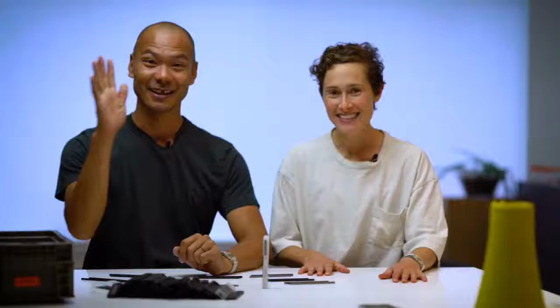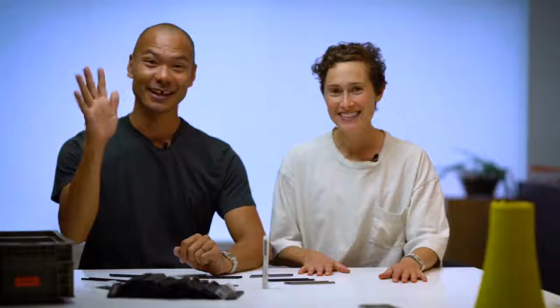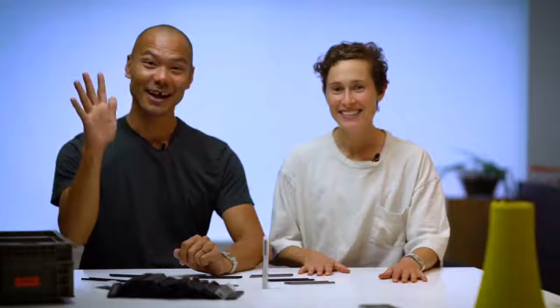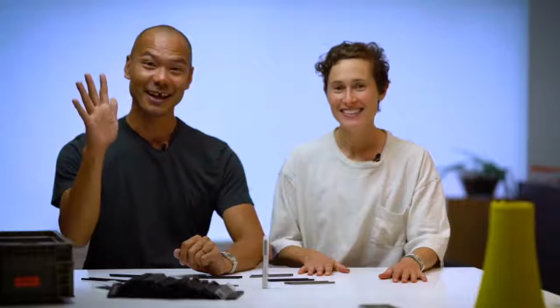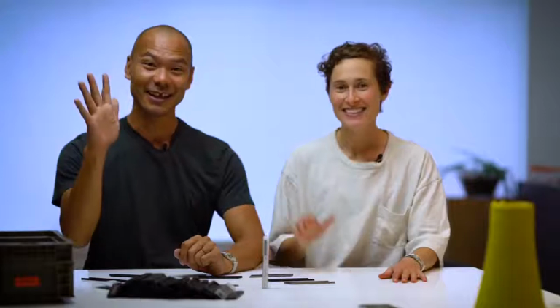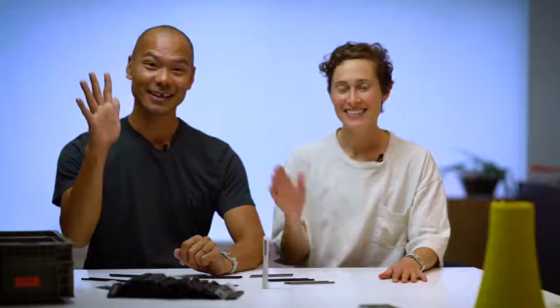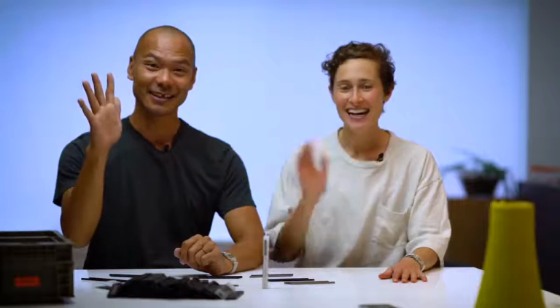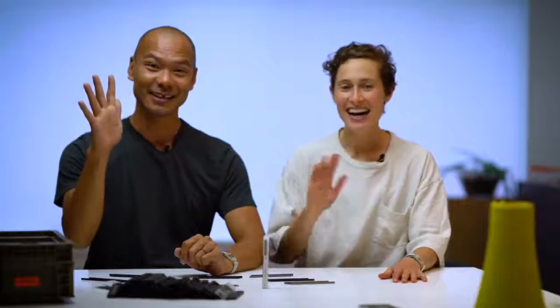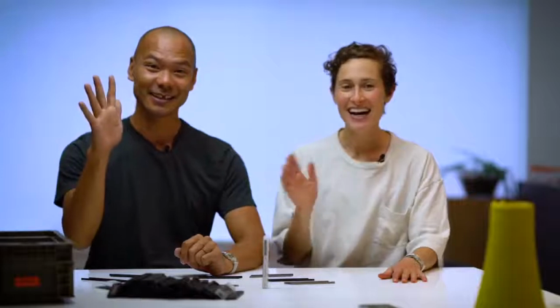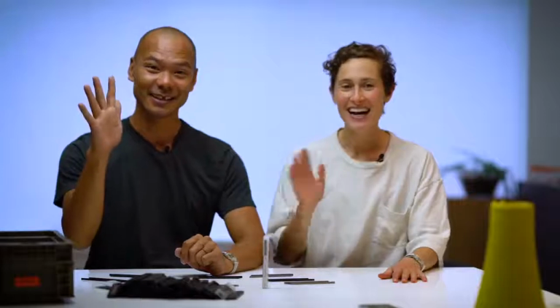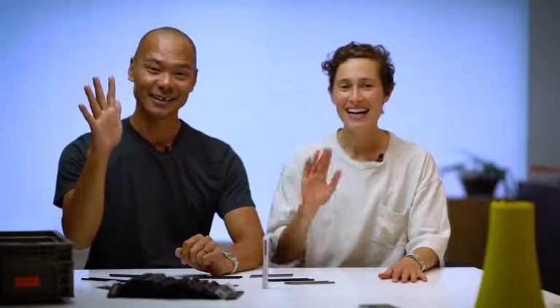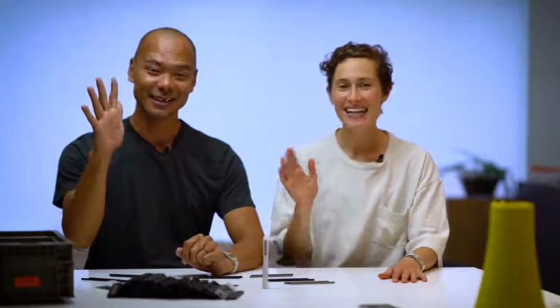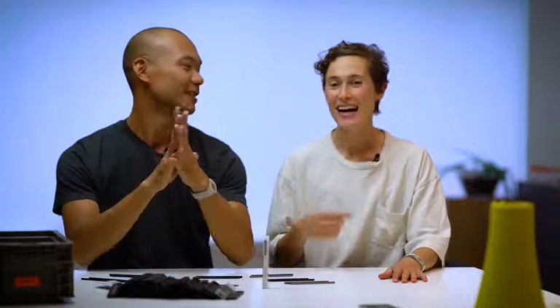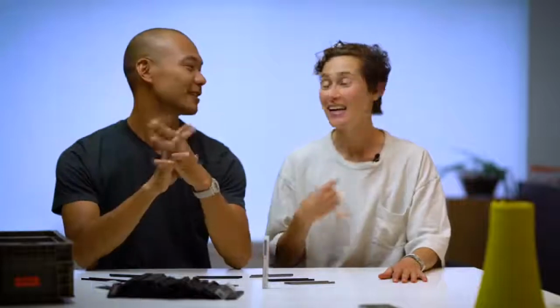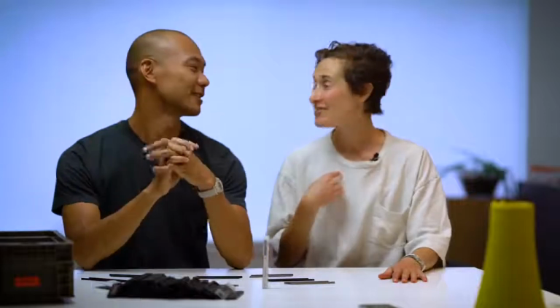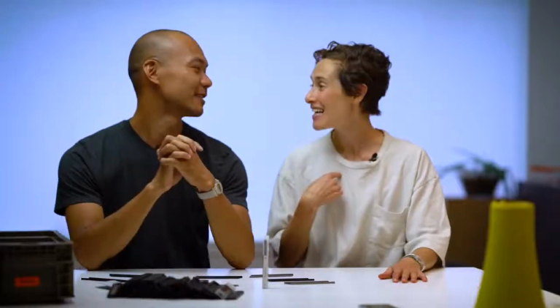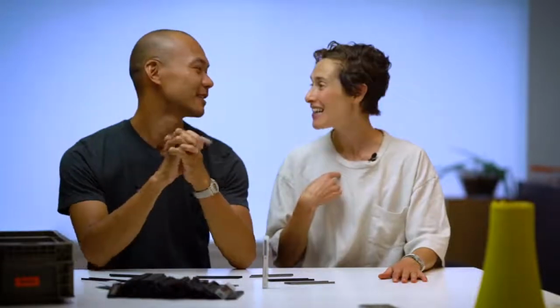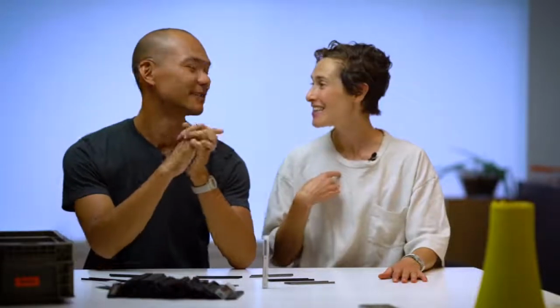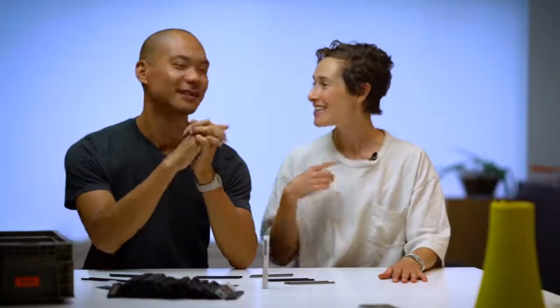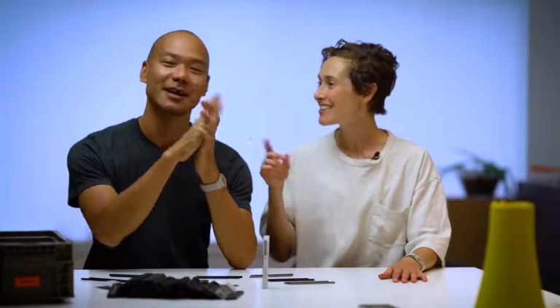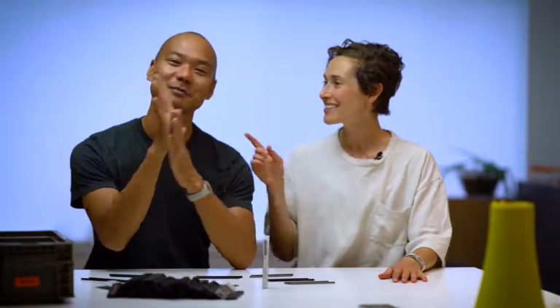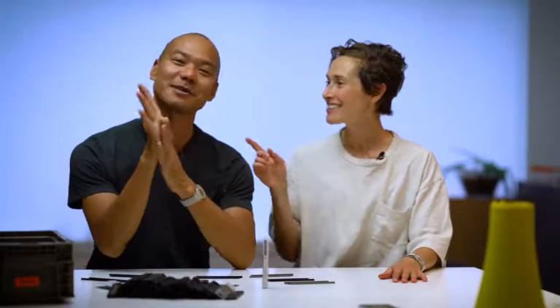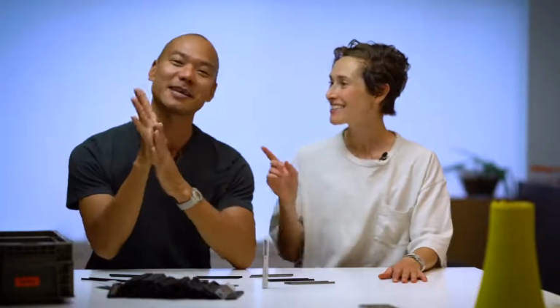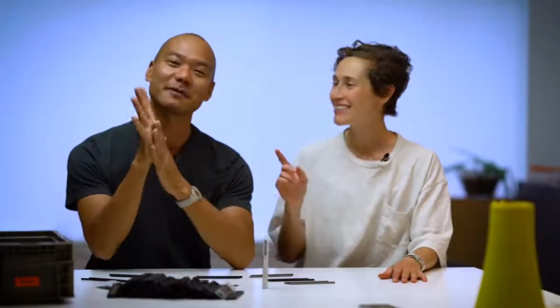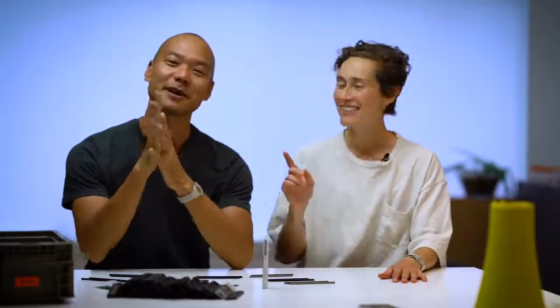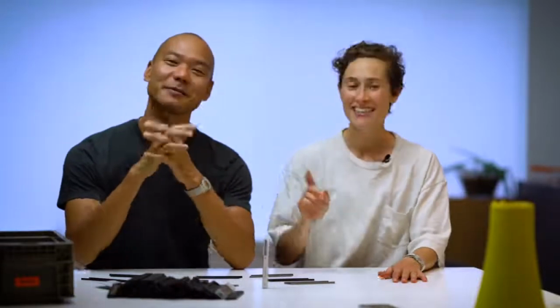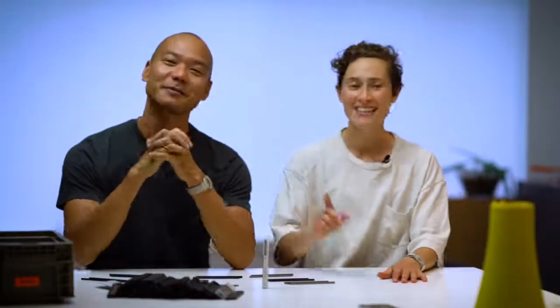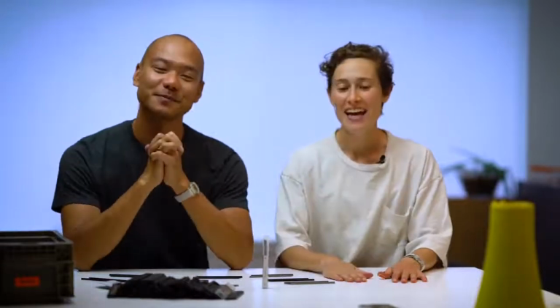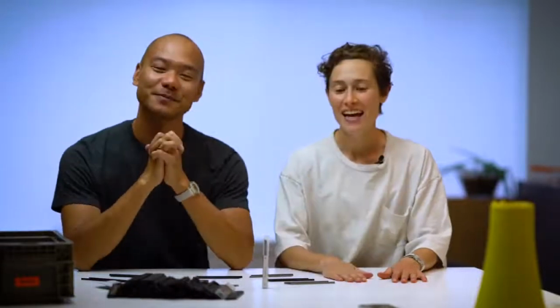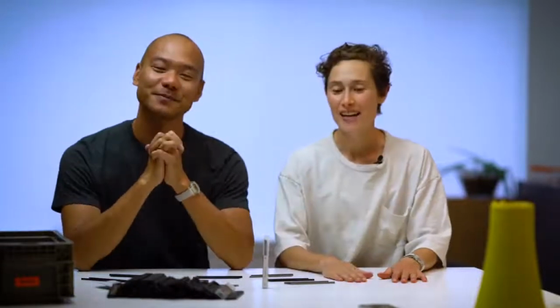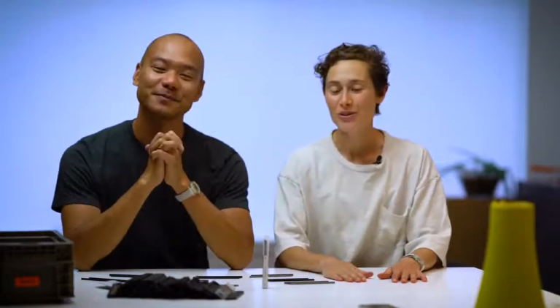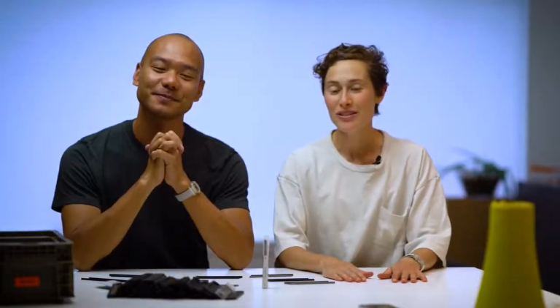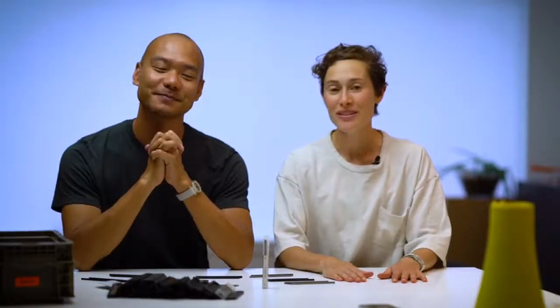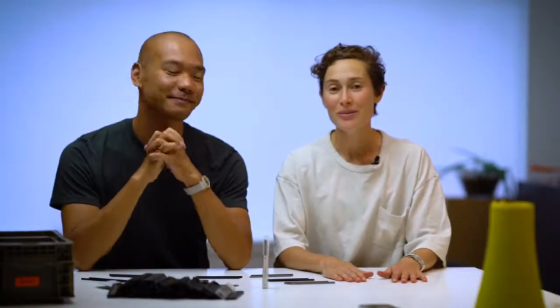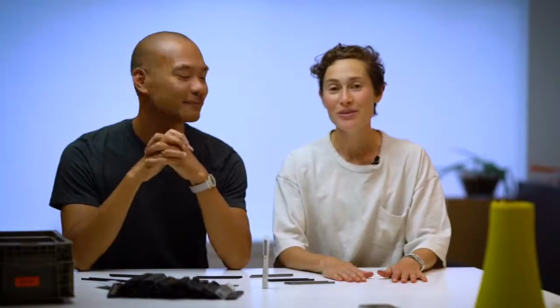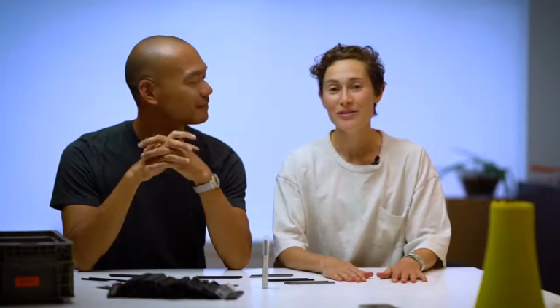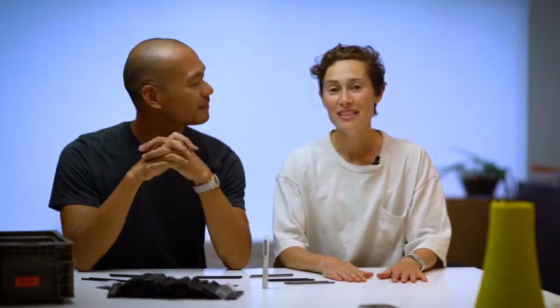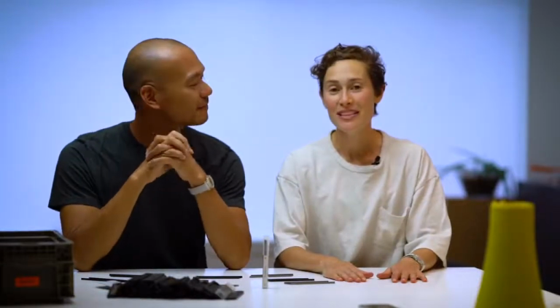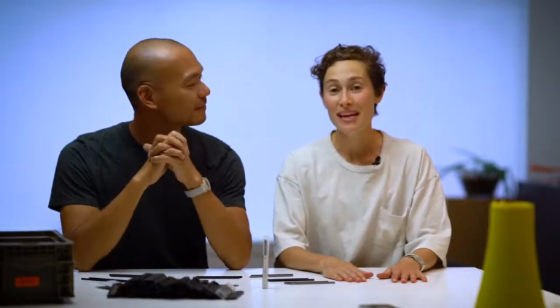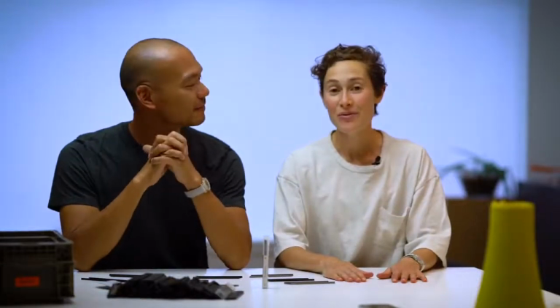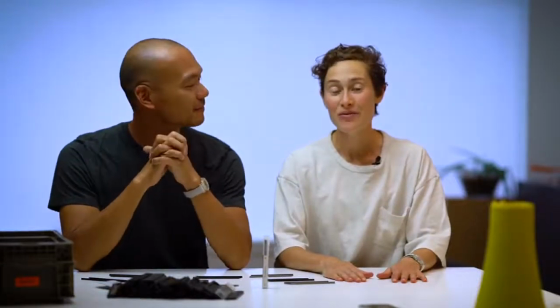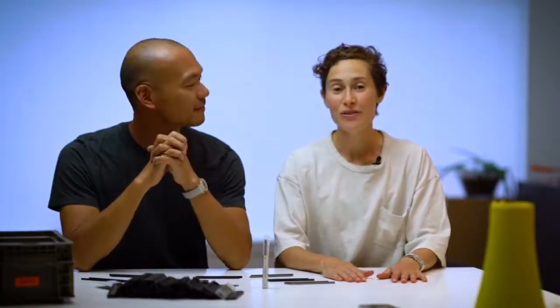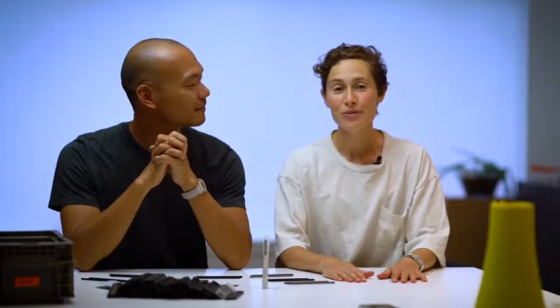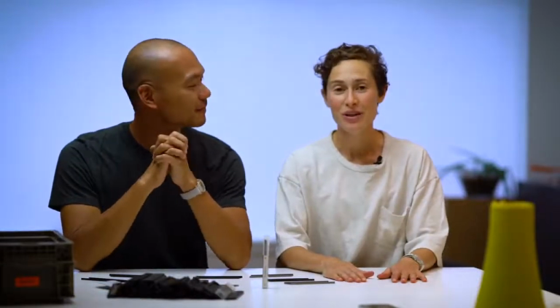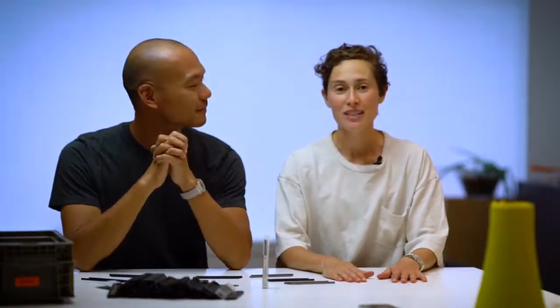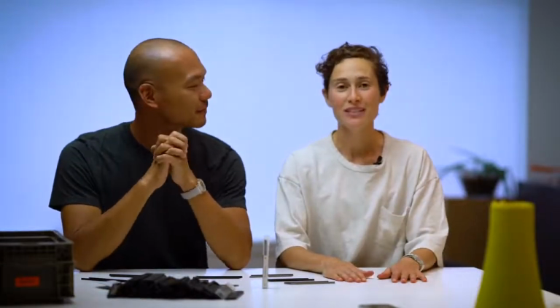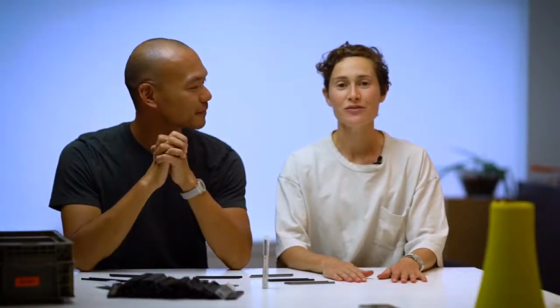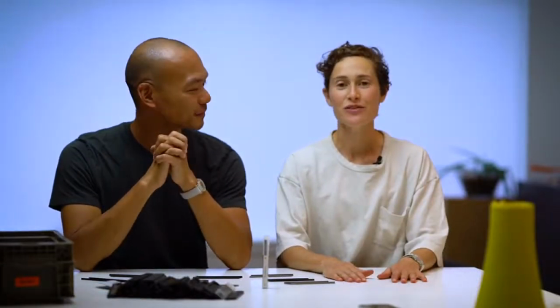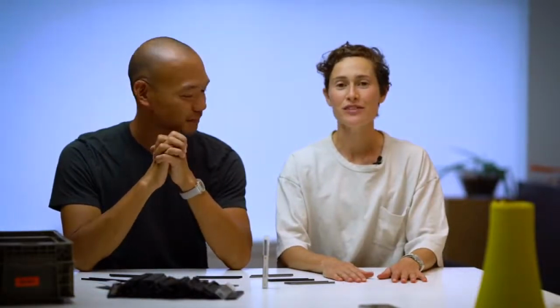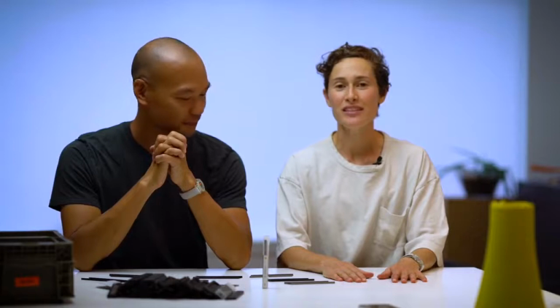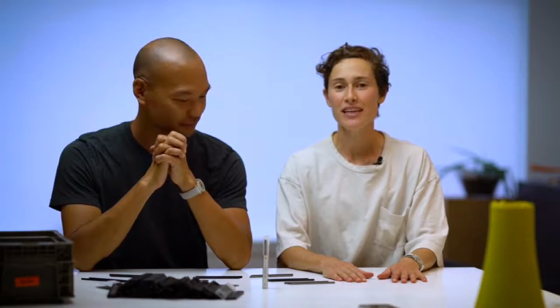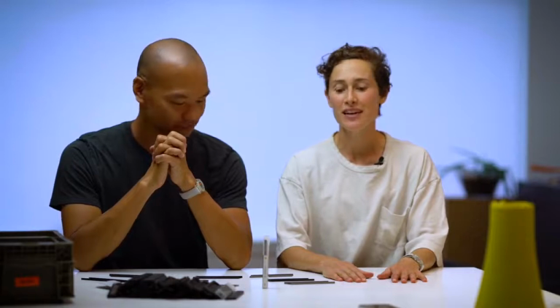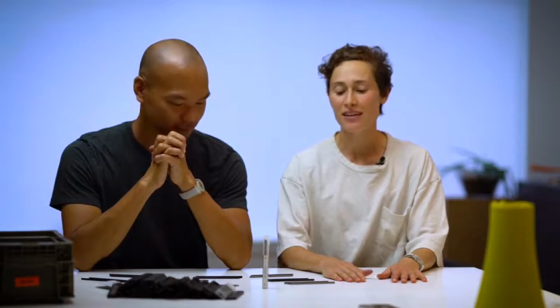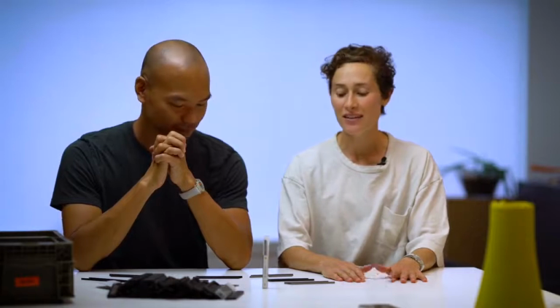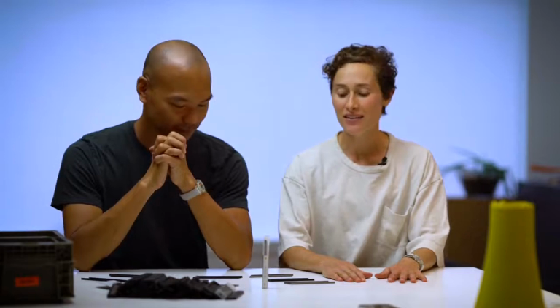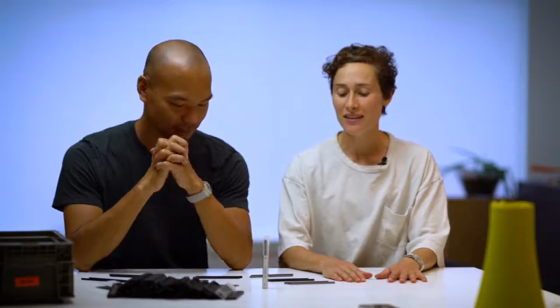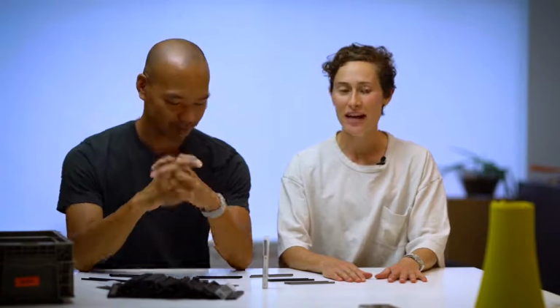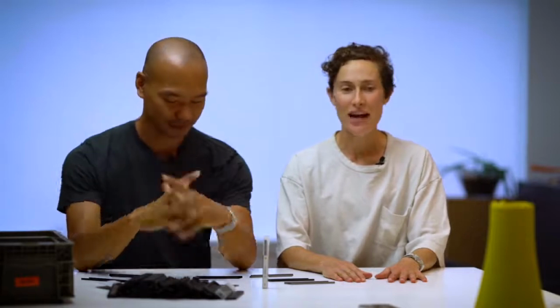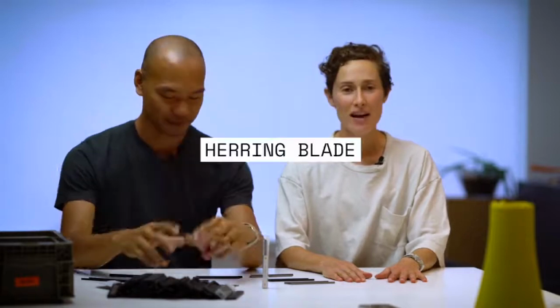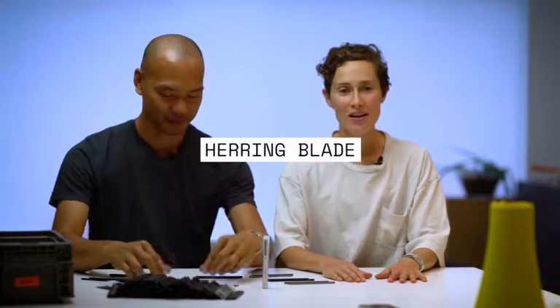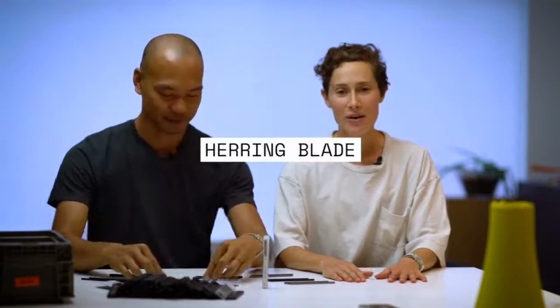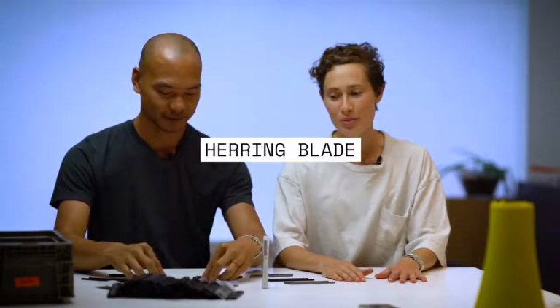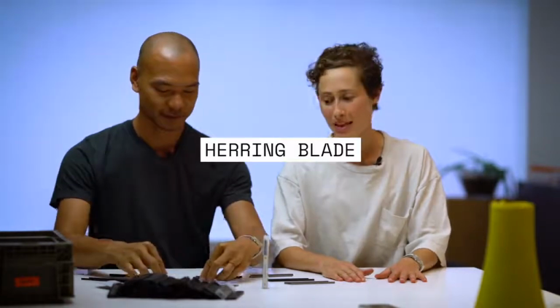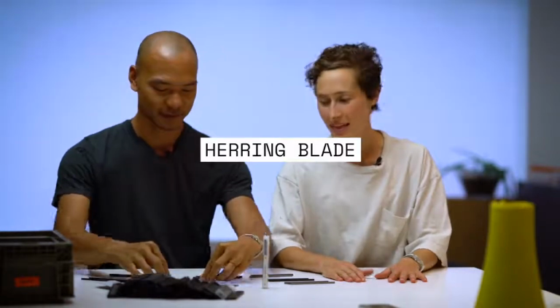Hi. Hi. I'm Taylor. I'm Sewe. And we're CWMT and we have a new project for you today called Herring Blade.